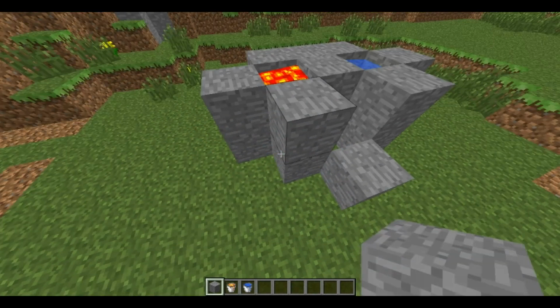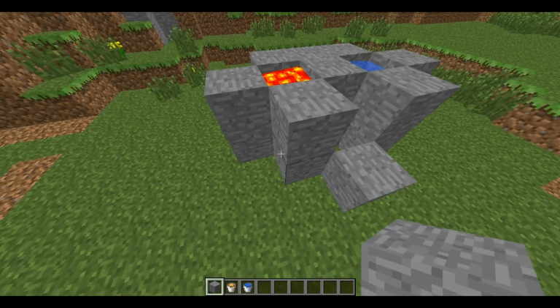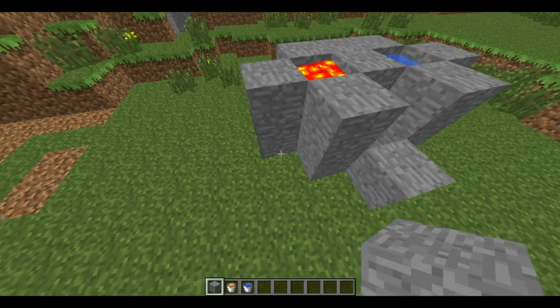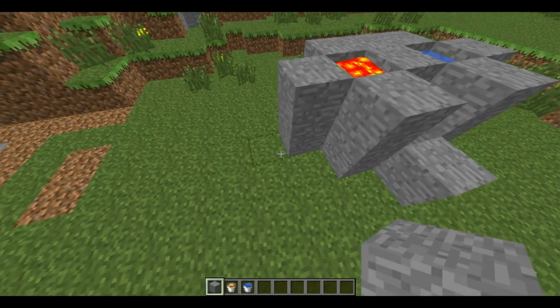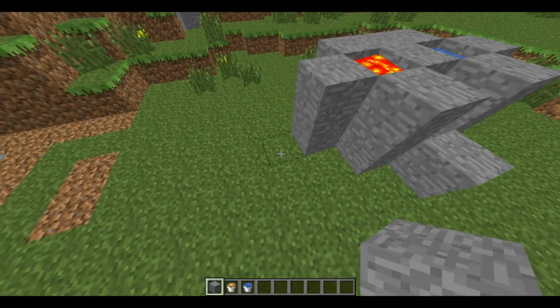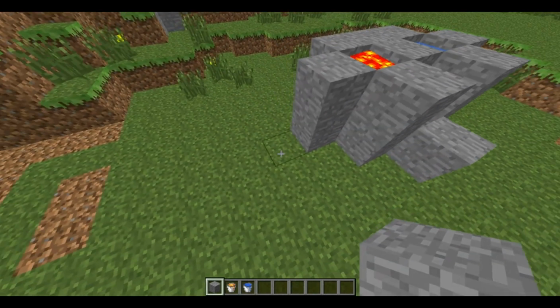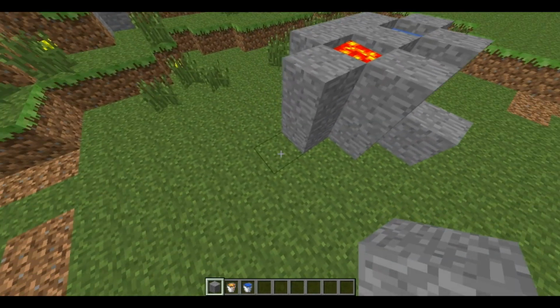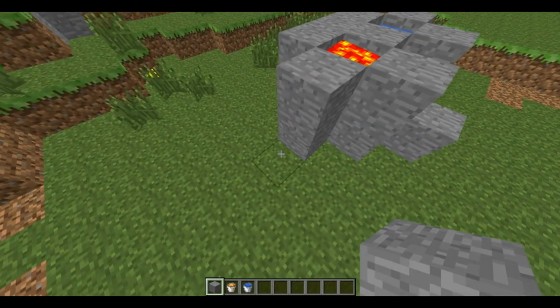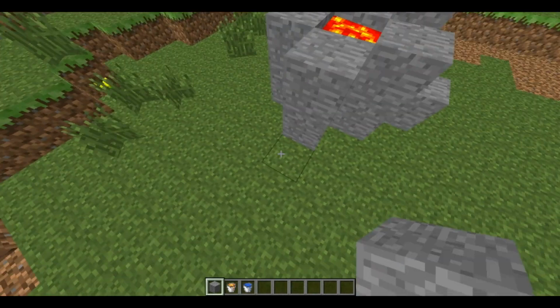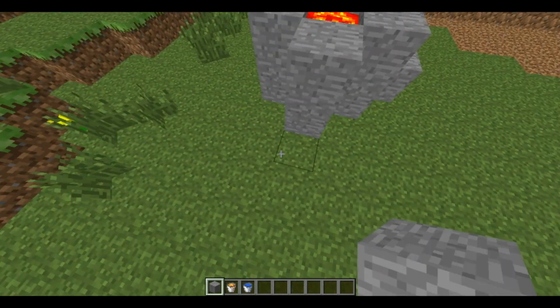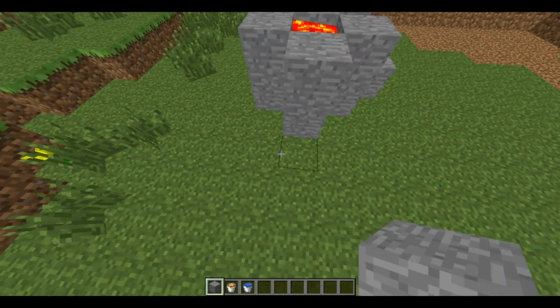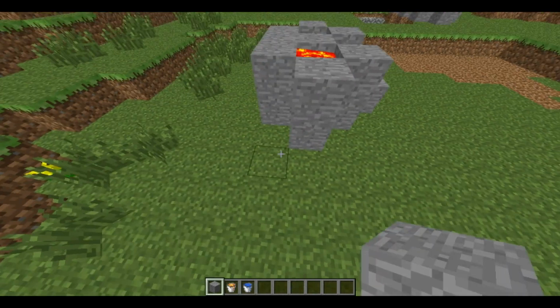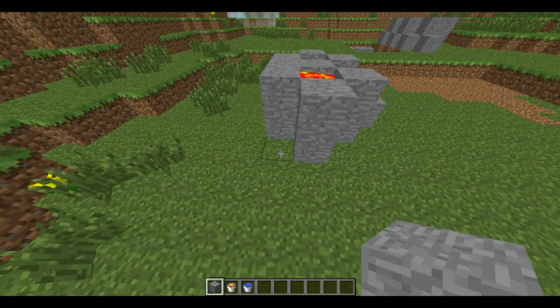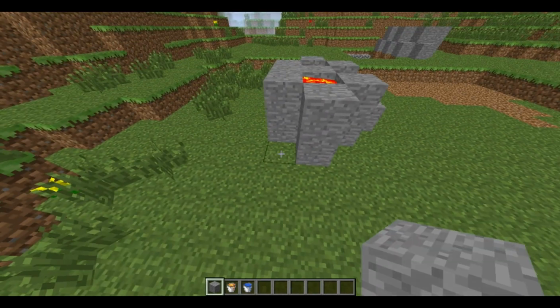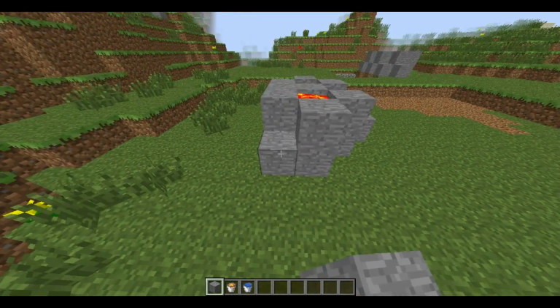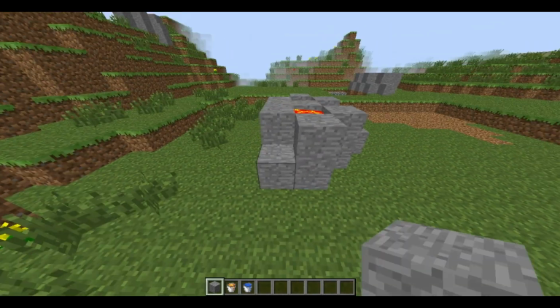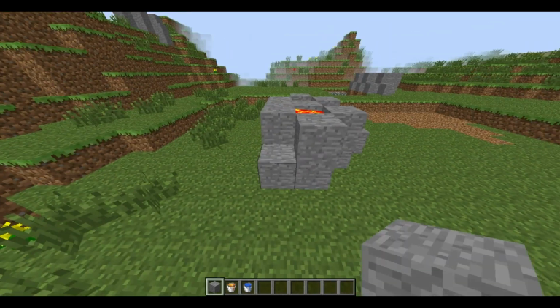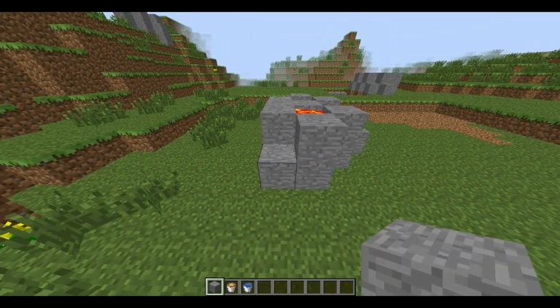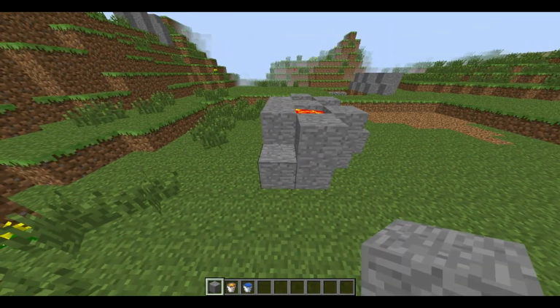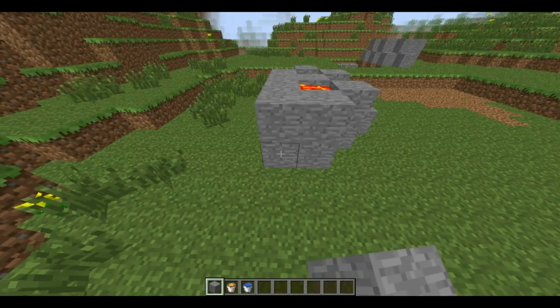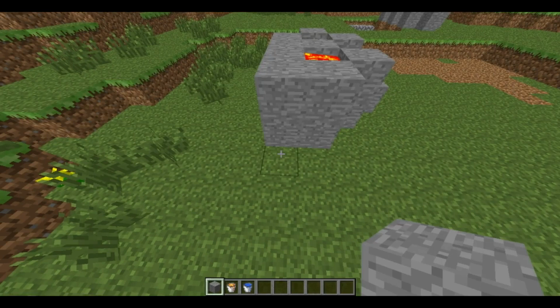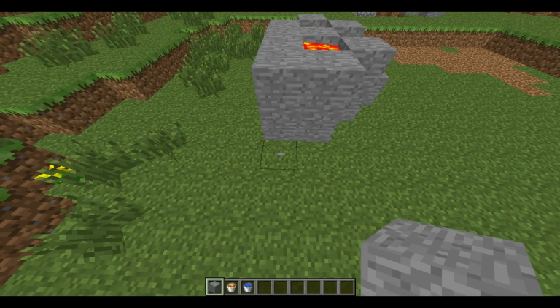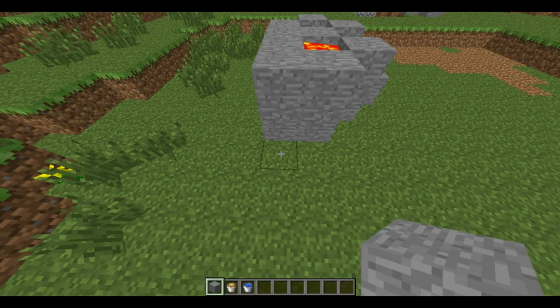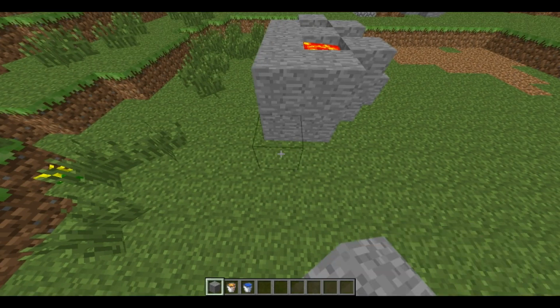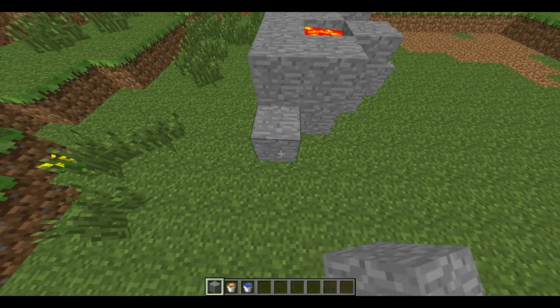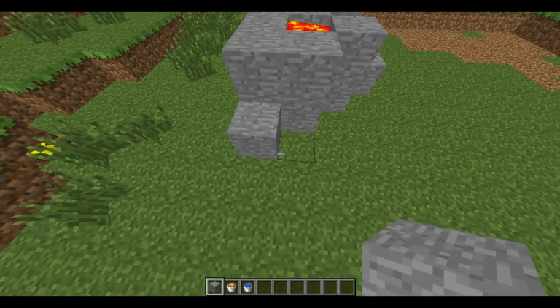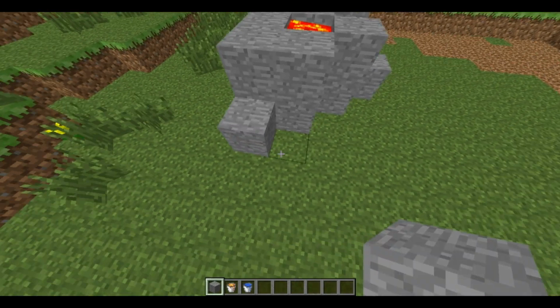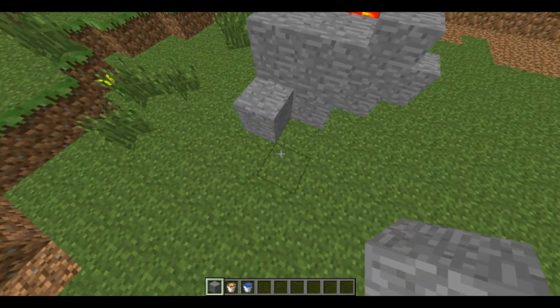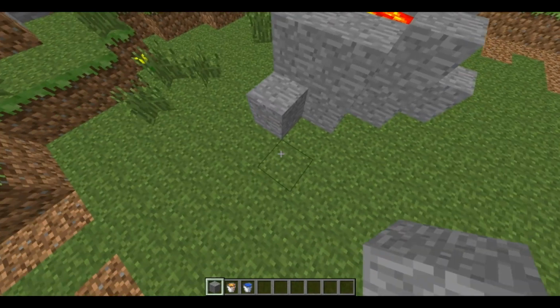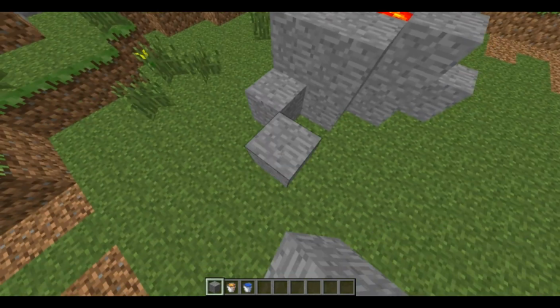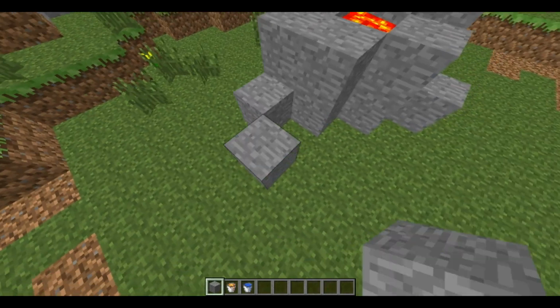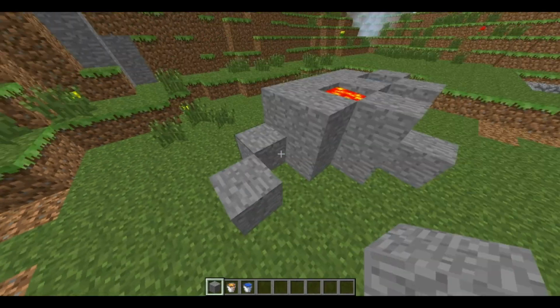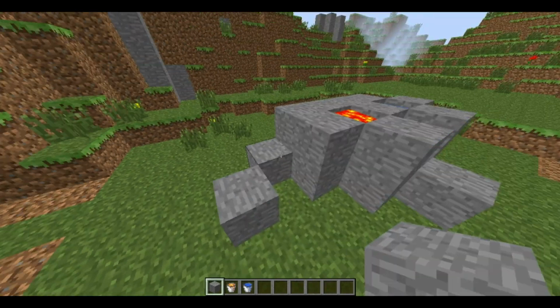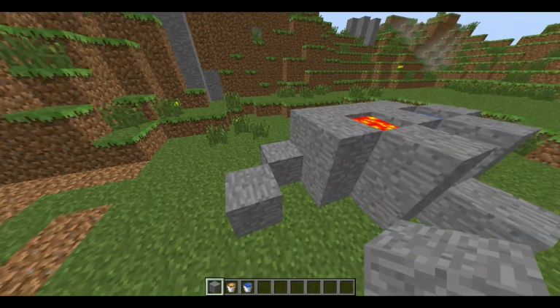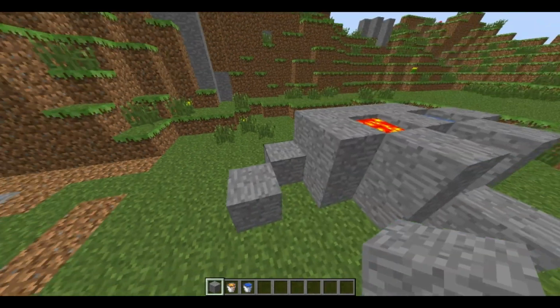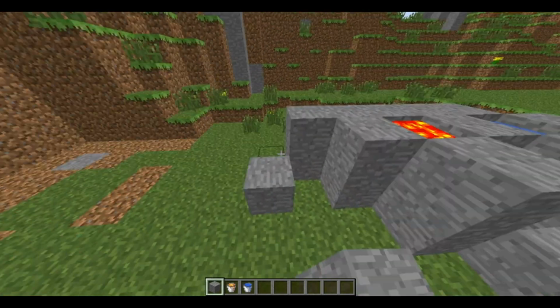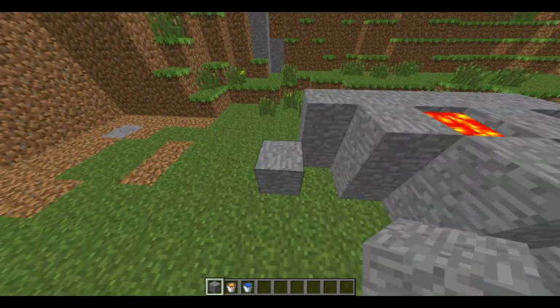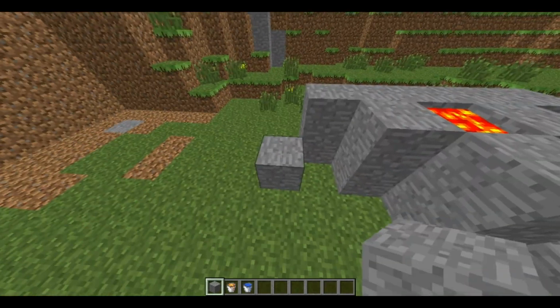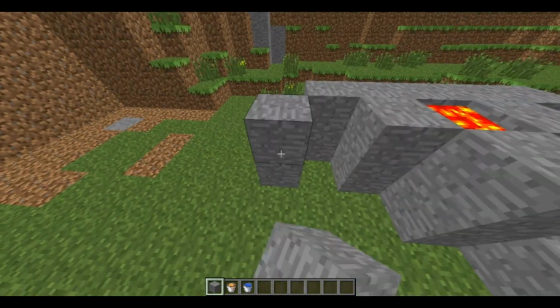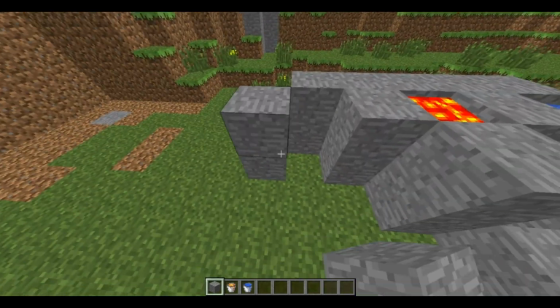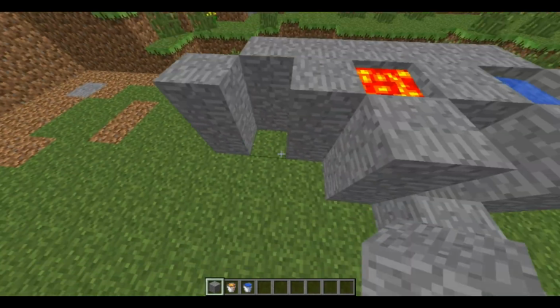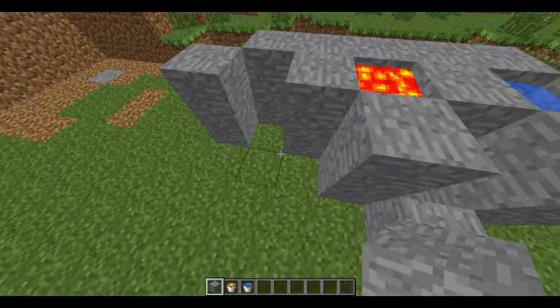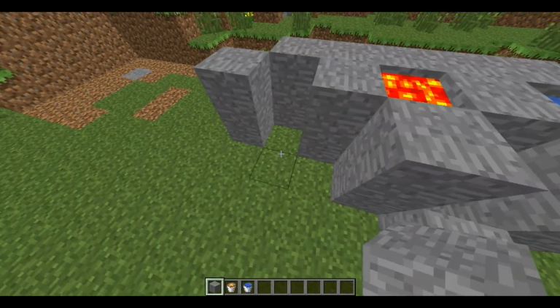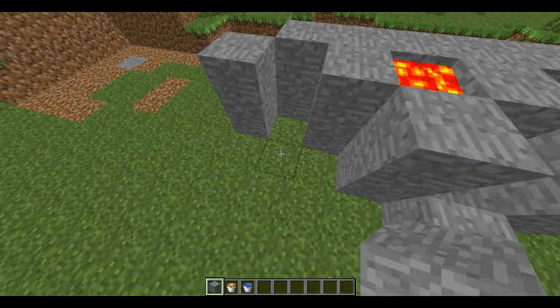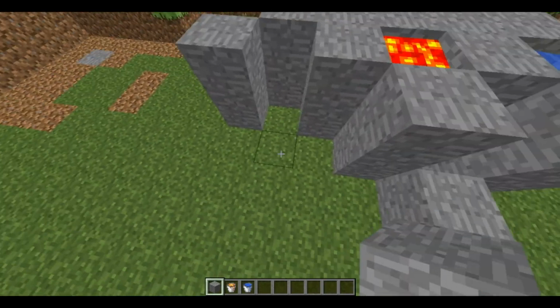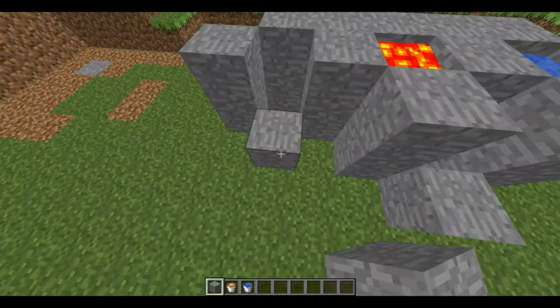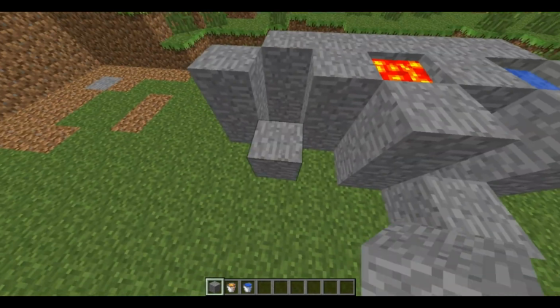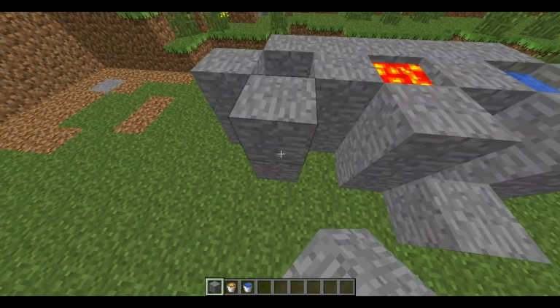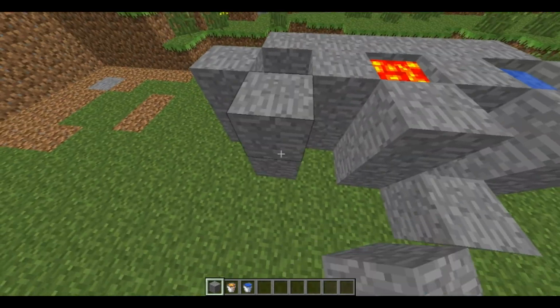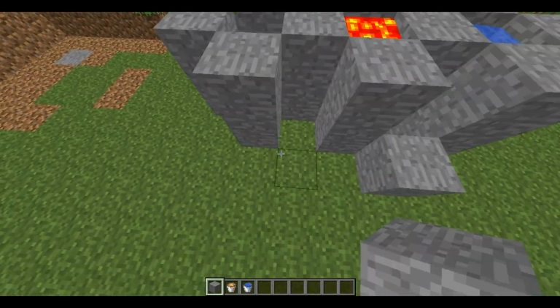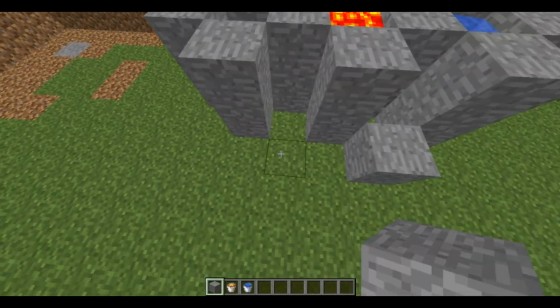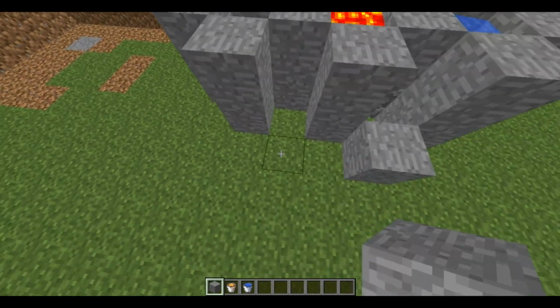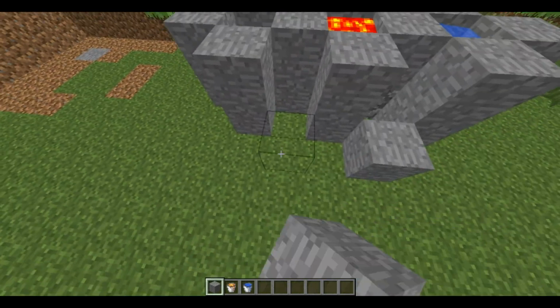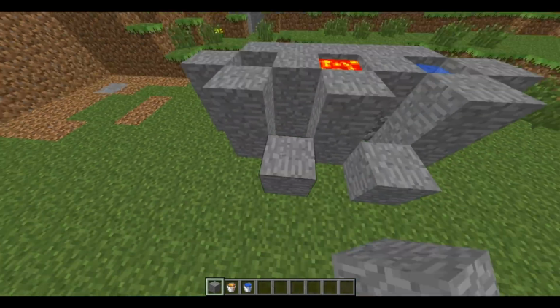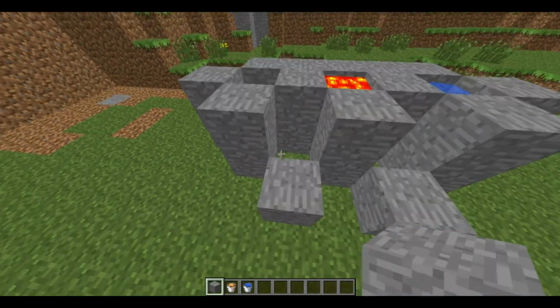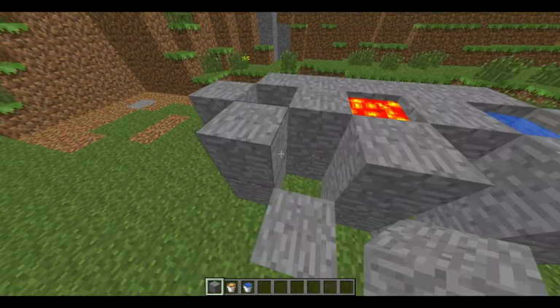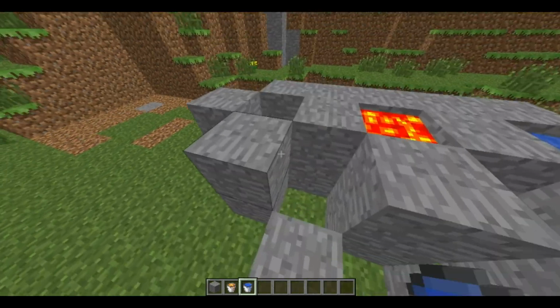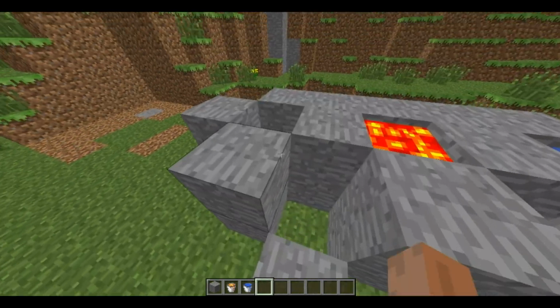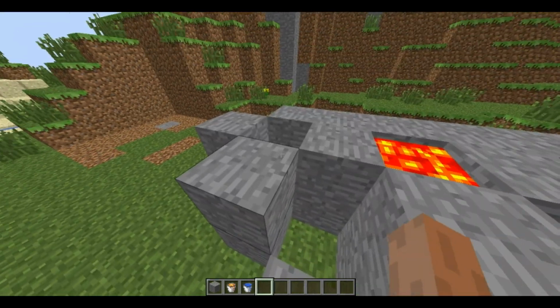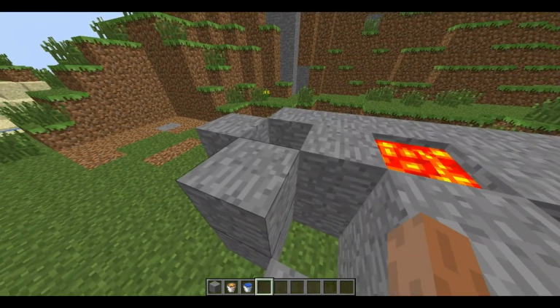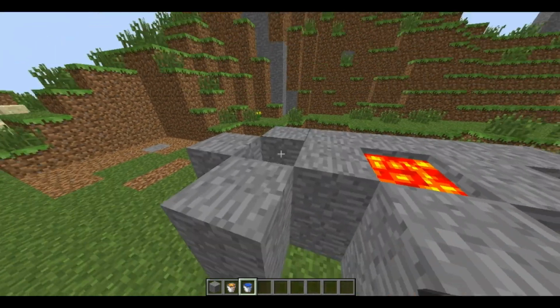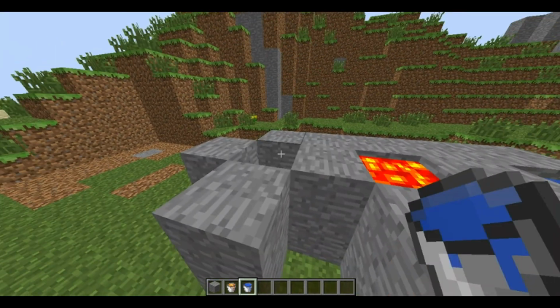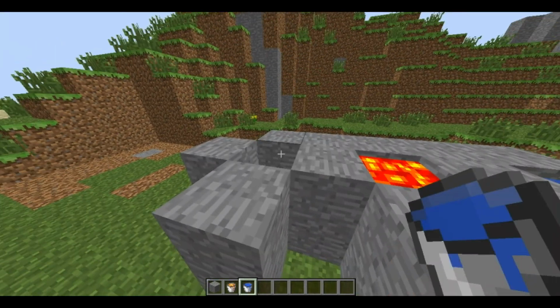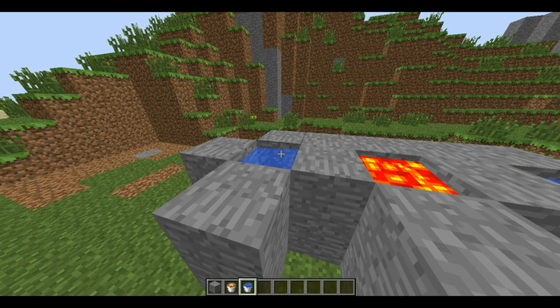Now for something more industrial, courtesy of DJ and Riggers — this is how to extend onto your design for a multi-station cobblestone generator.